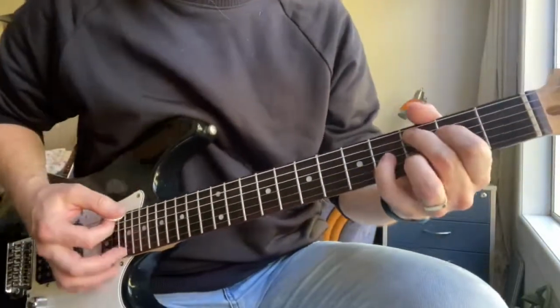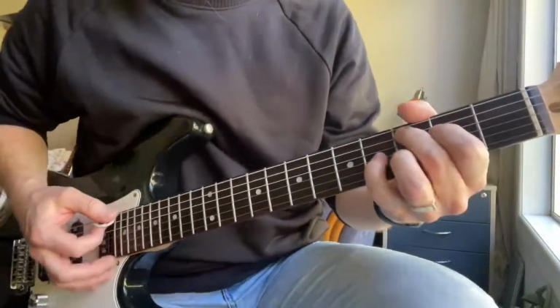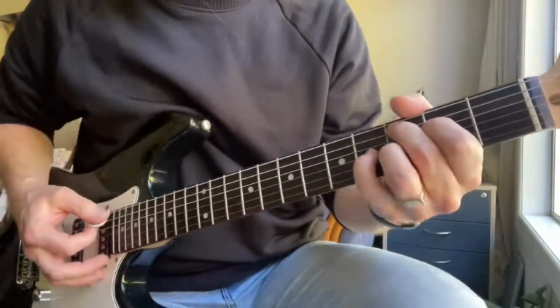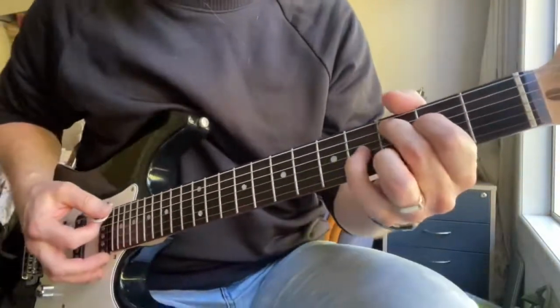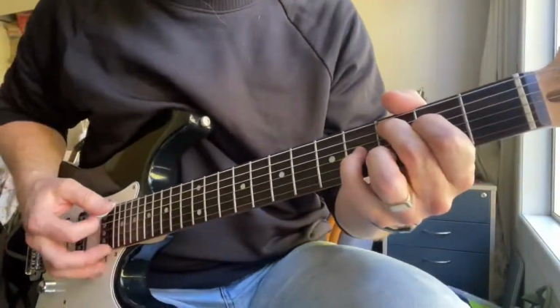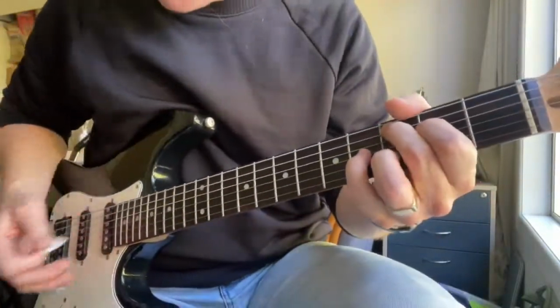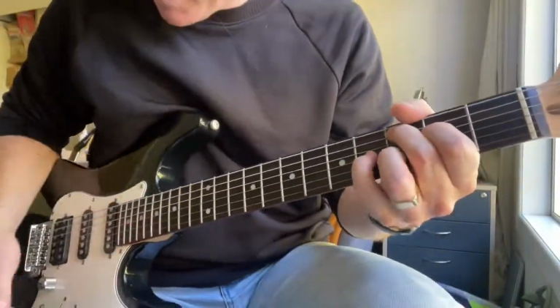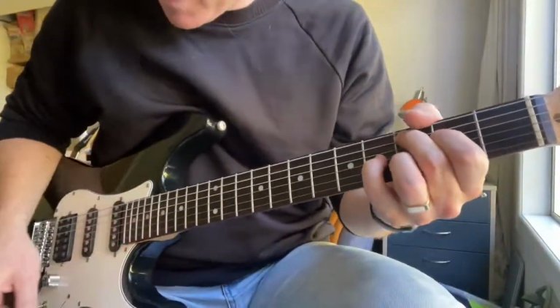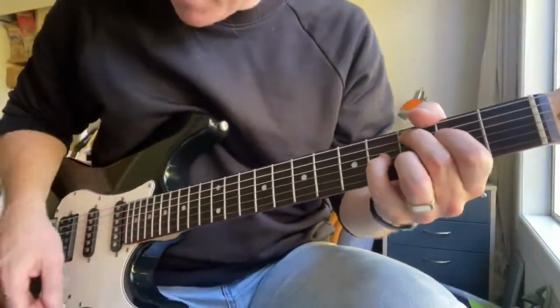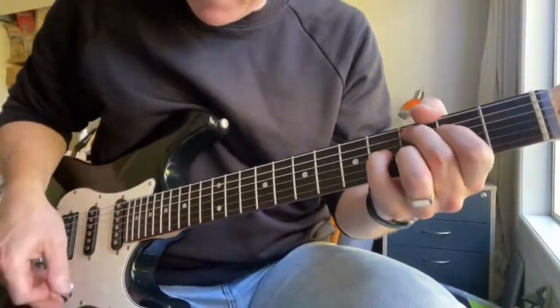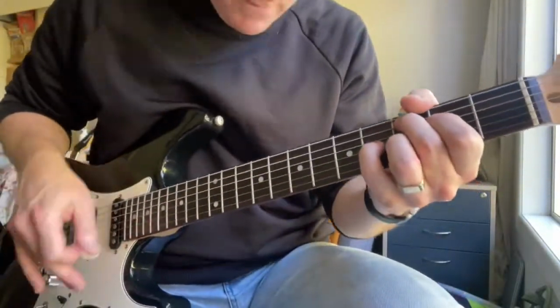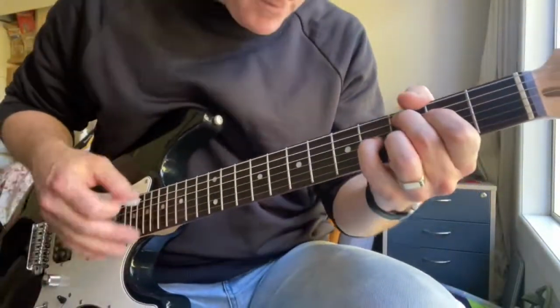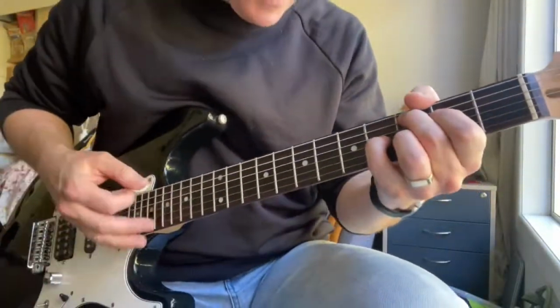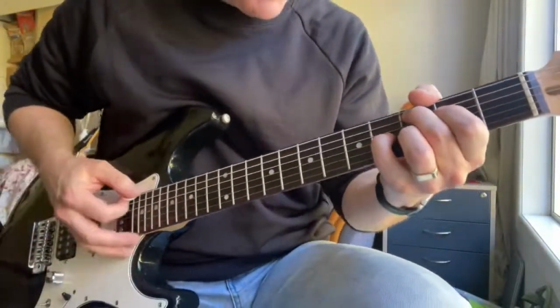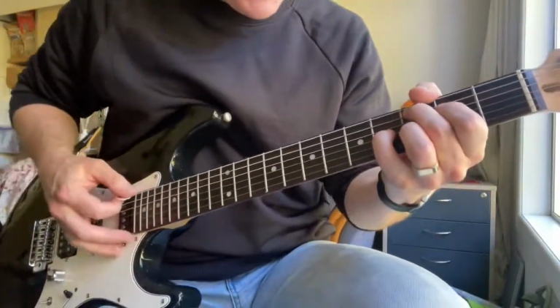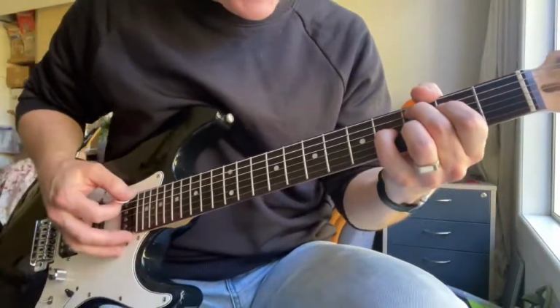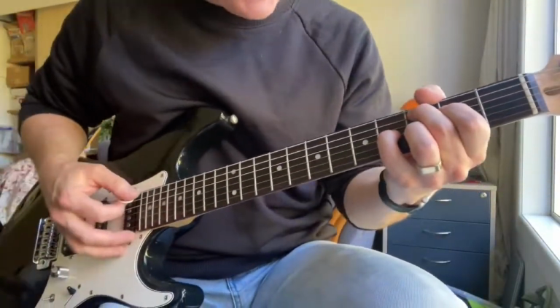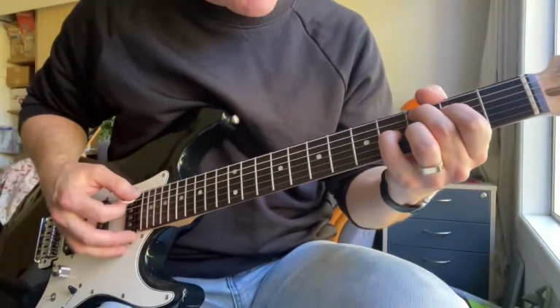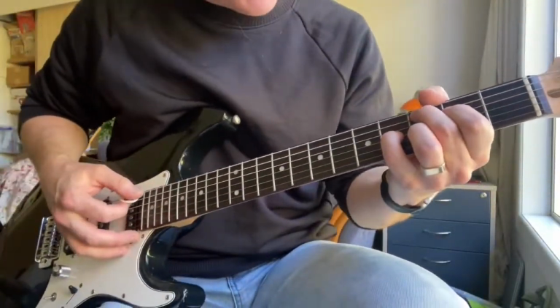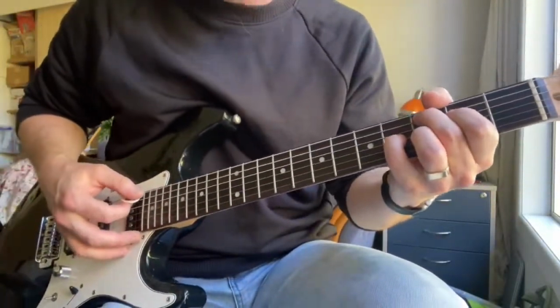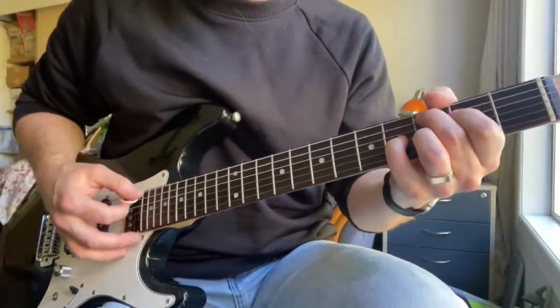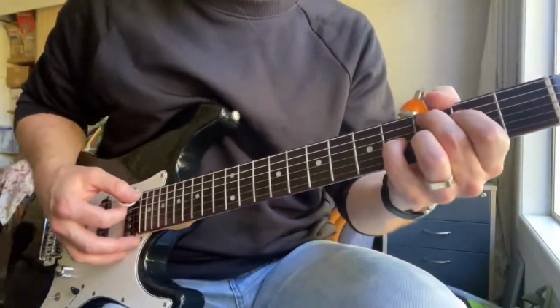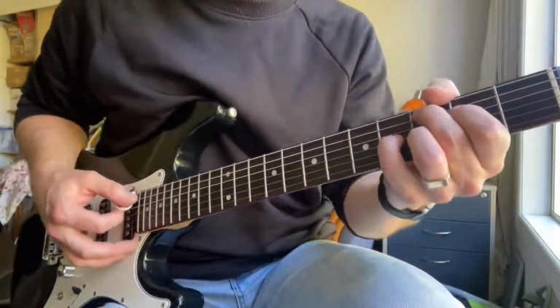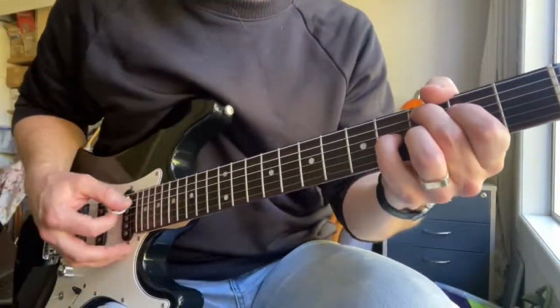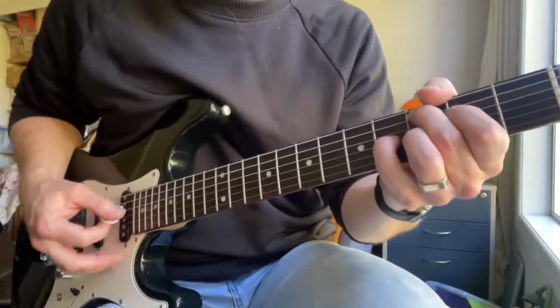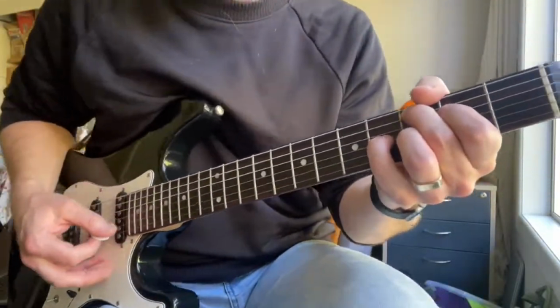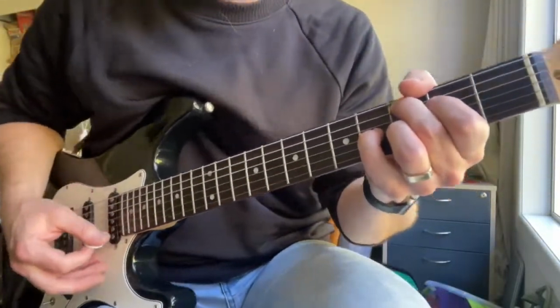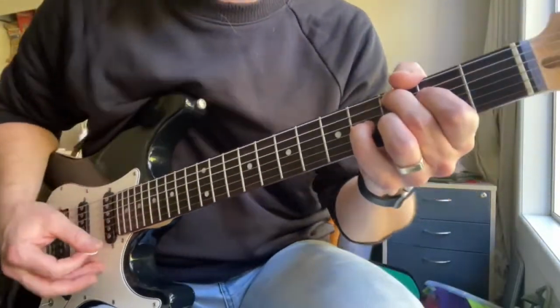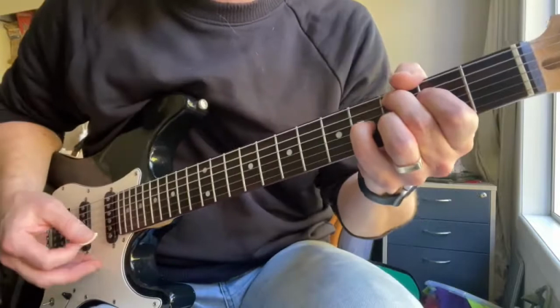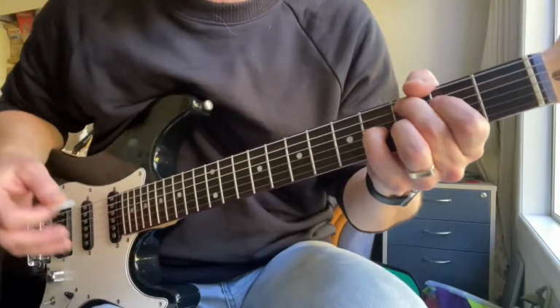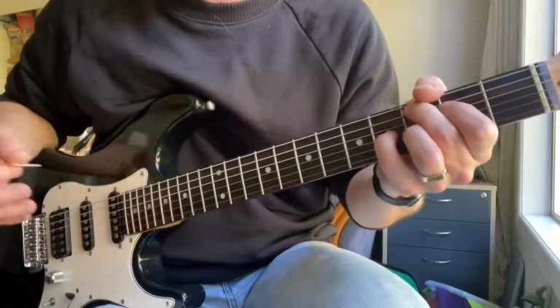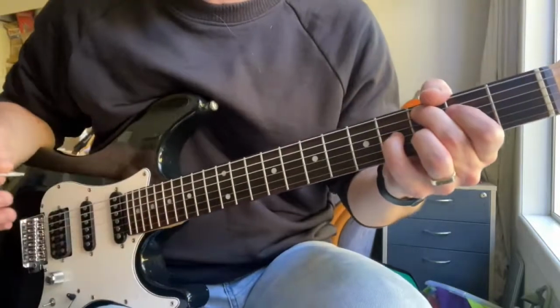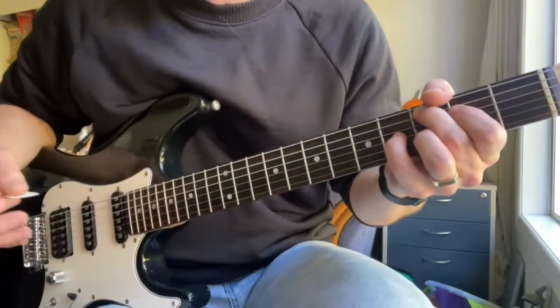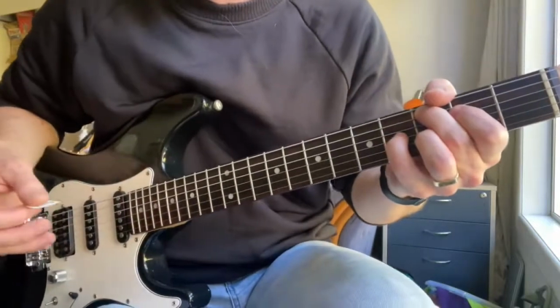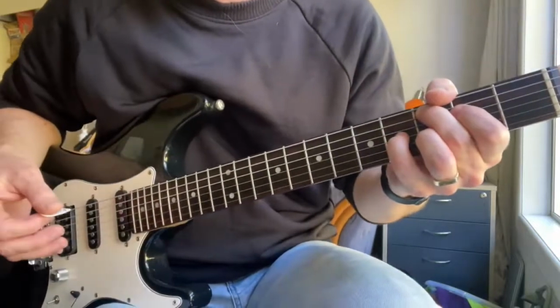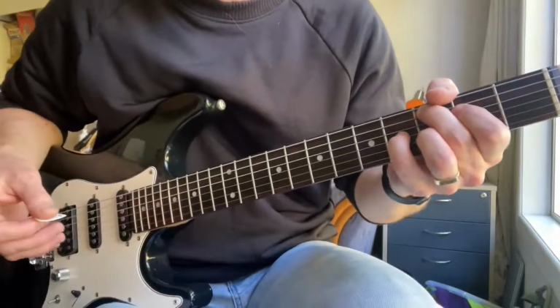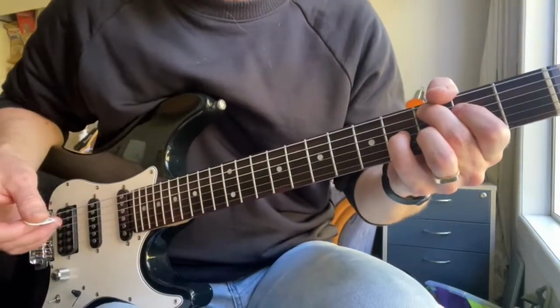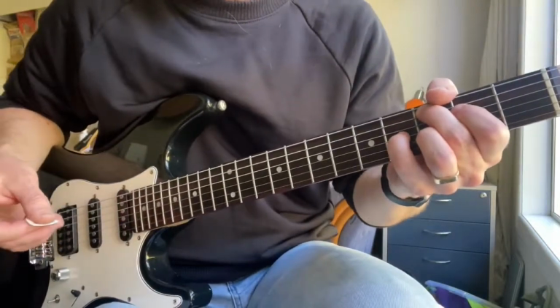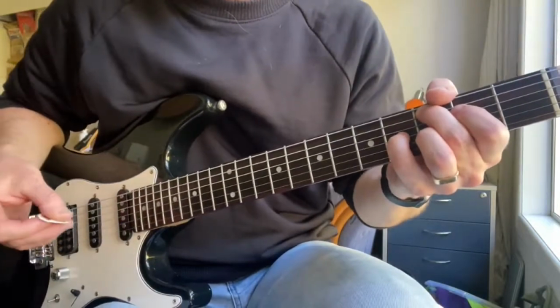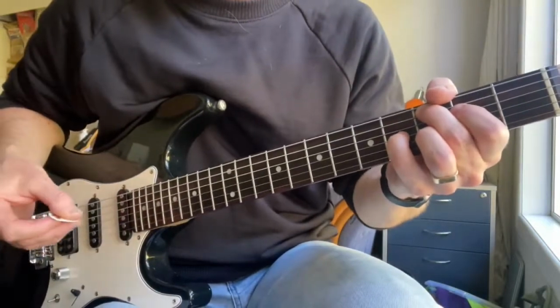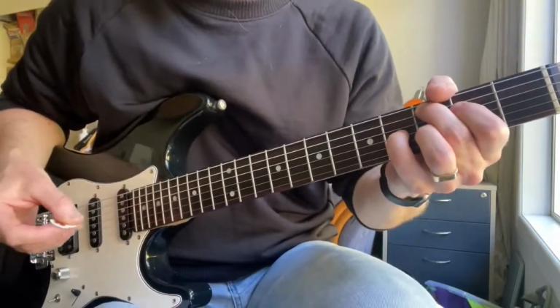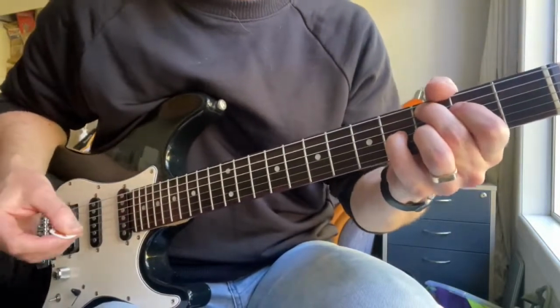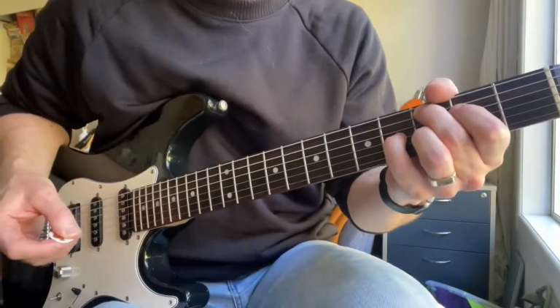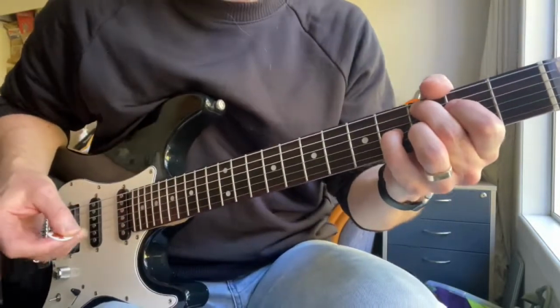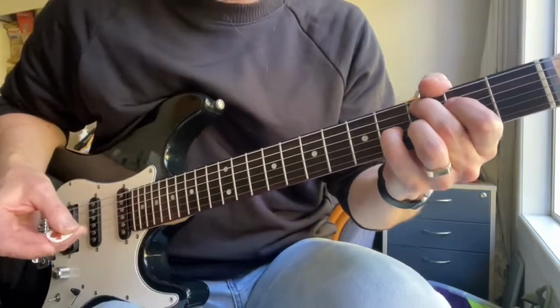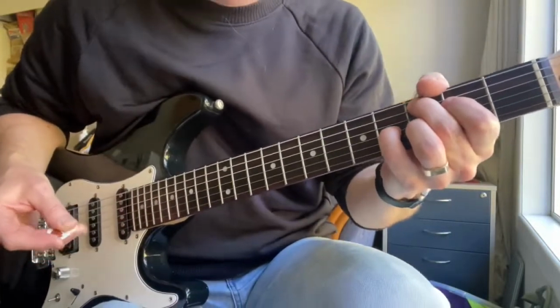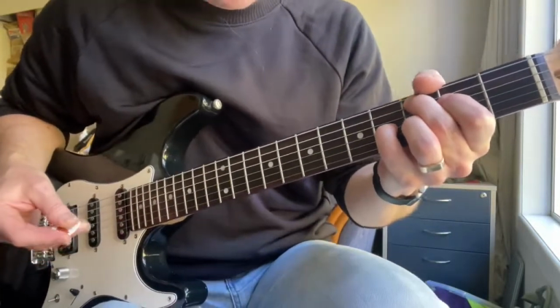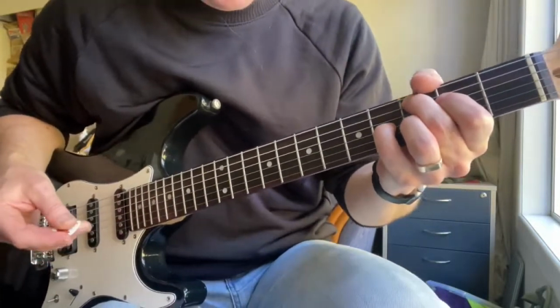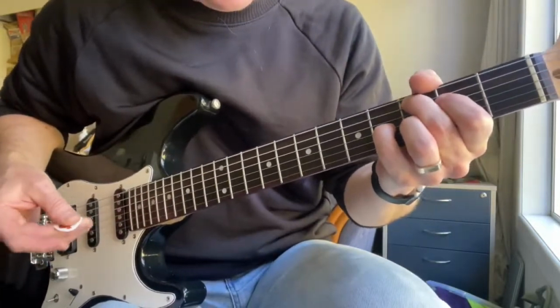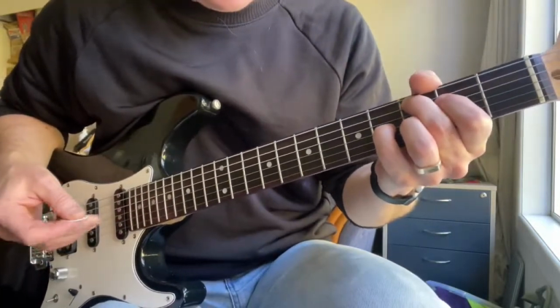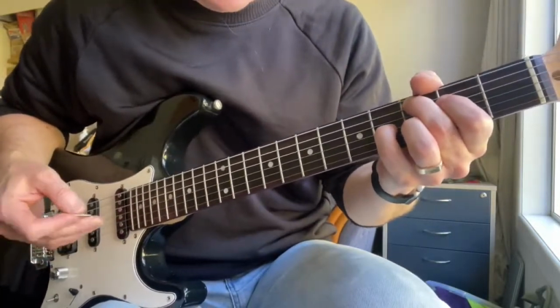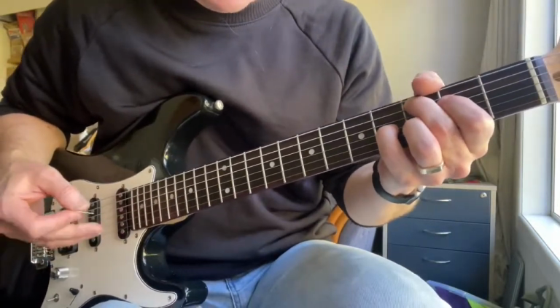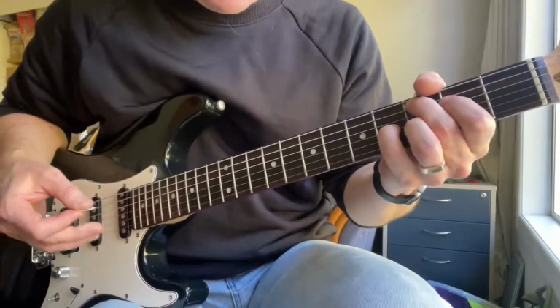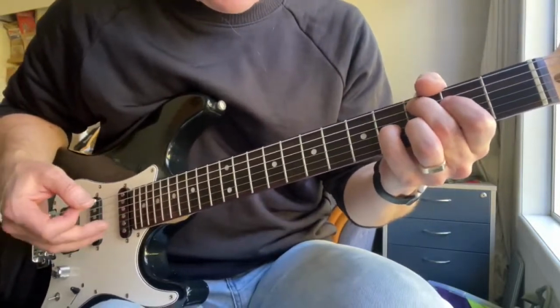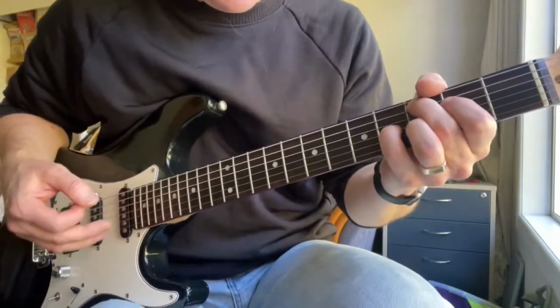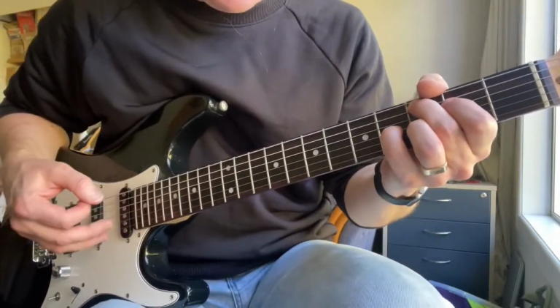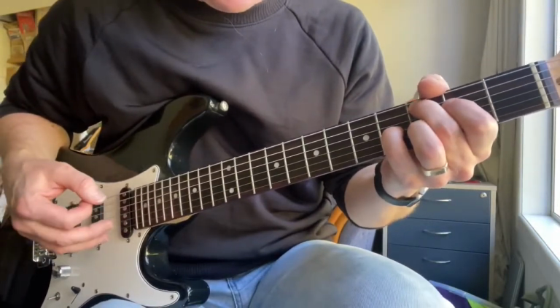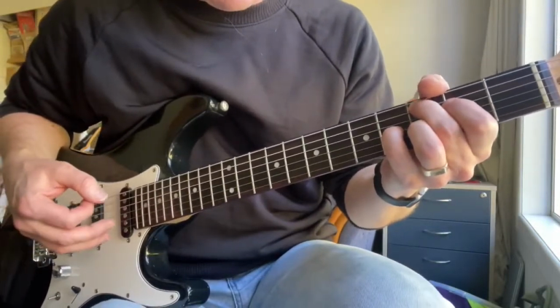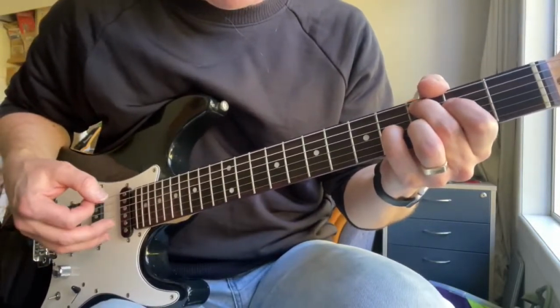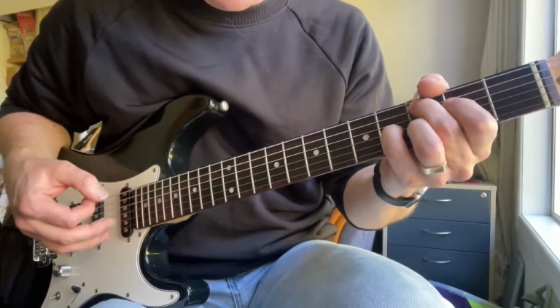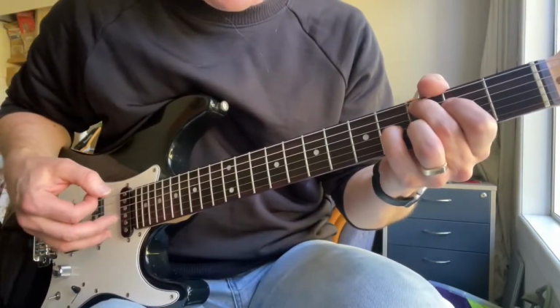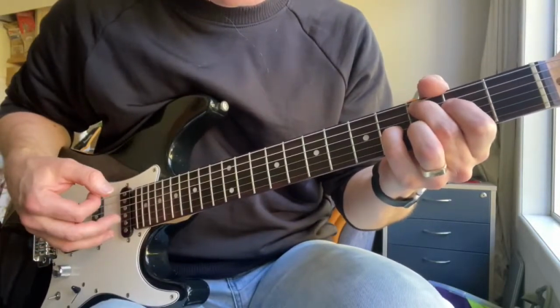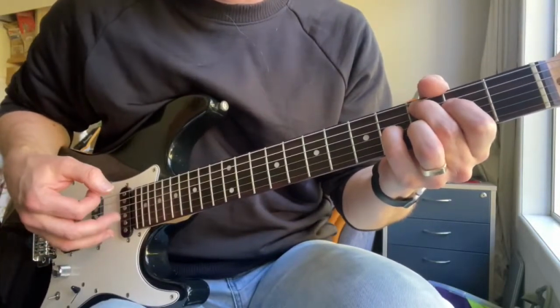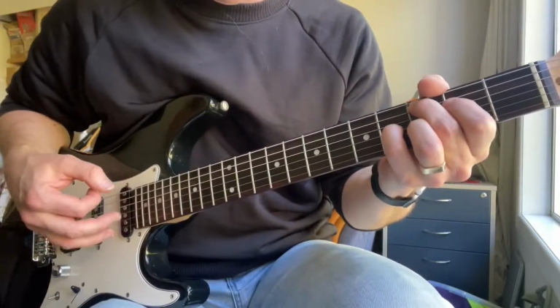It's a beast. Mean, mean guitar — set up properly and ready to rock.